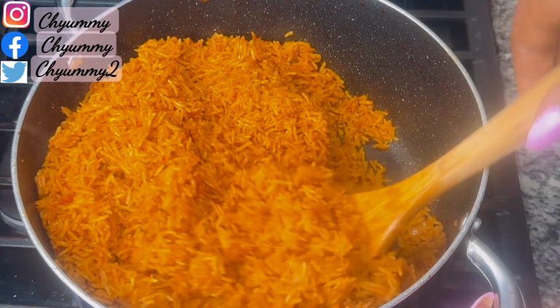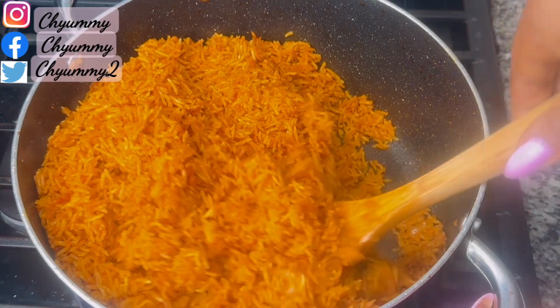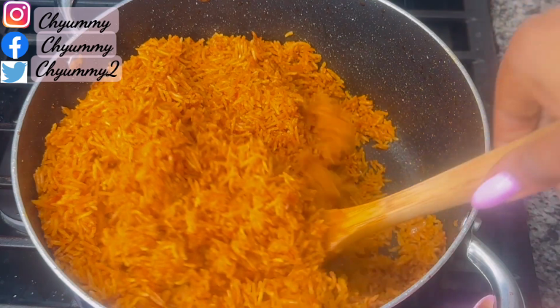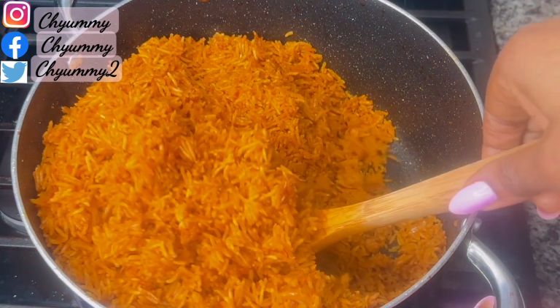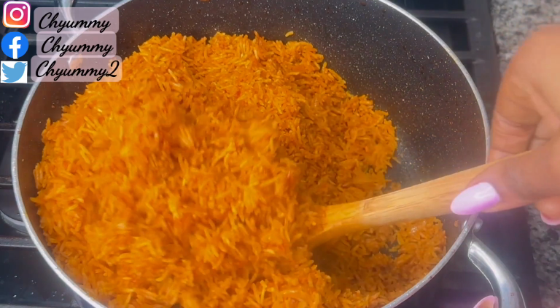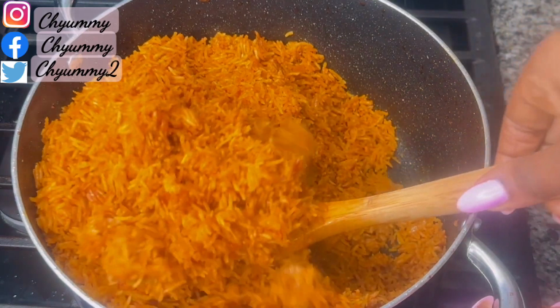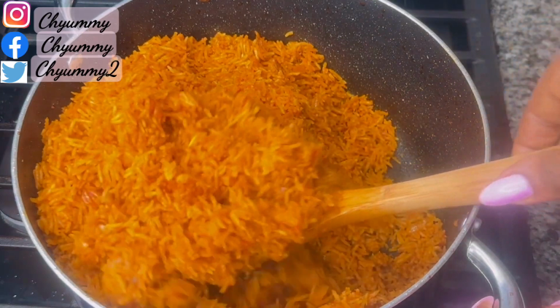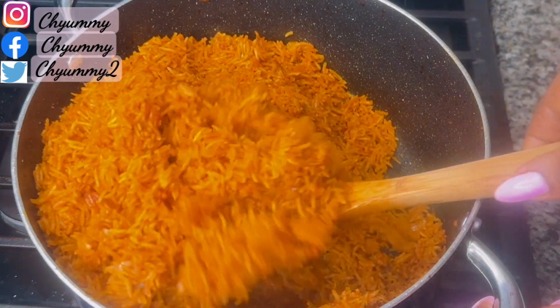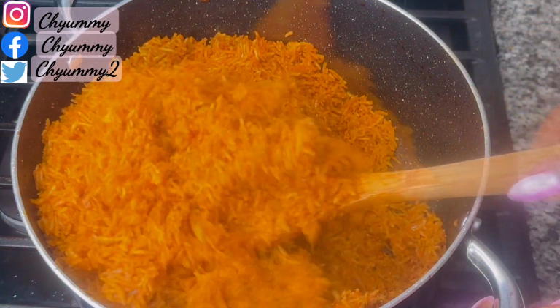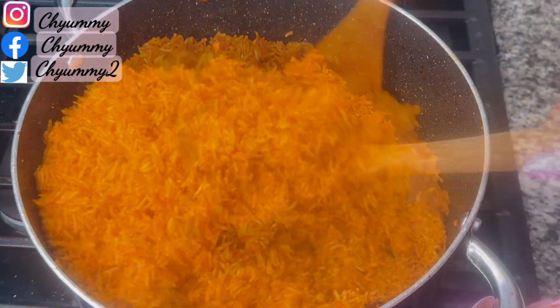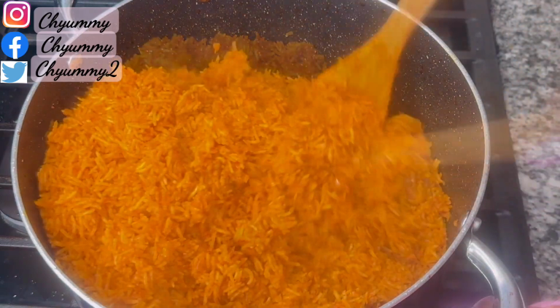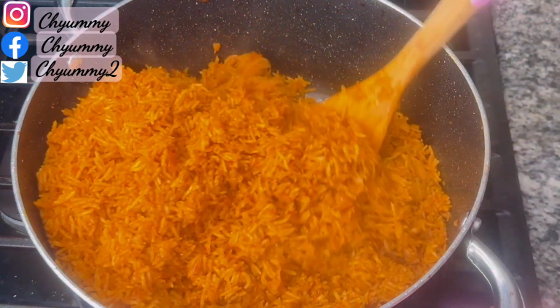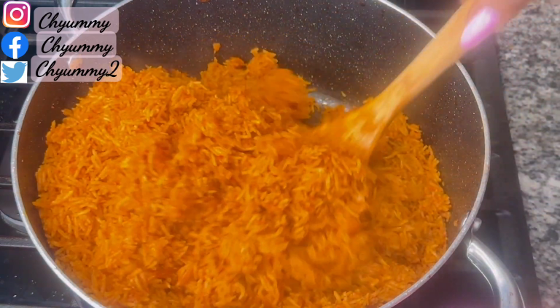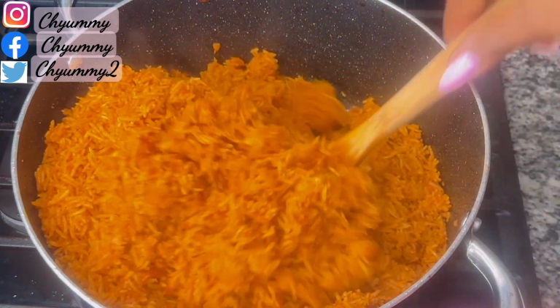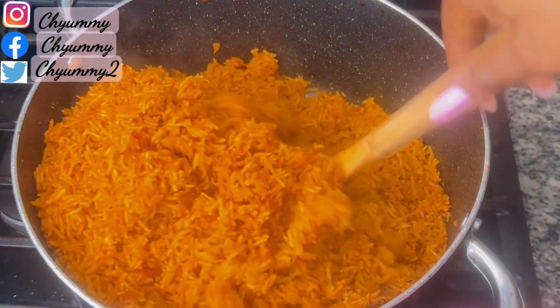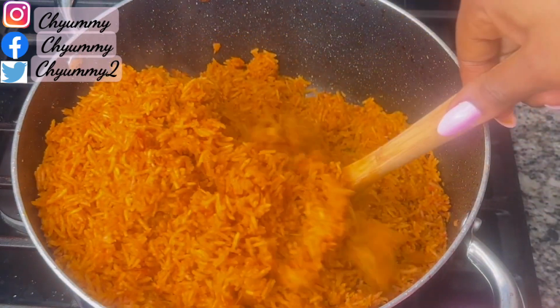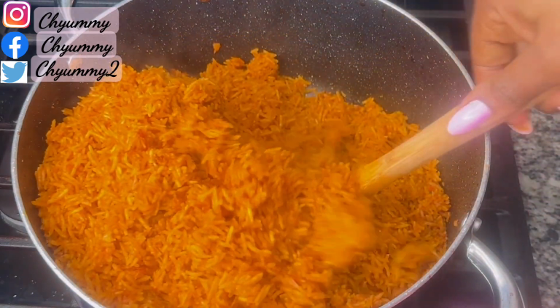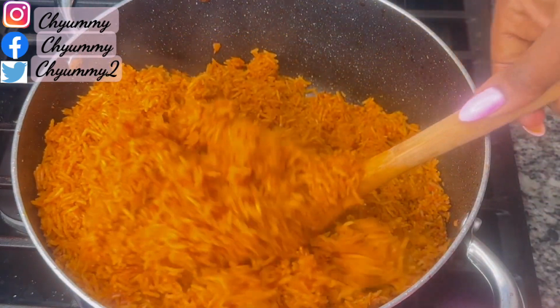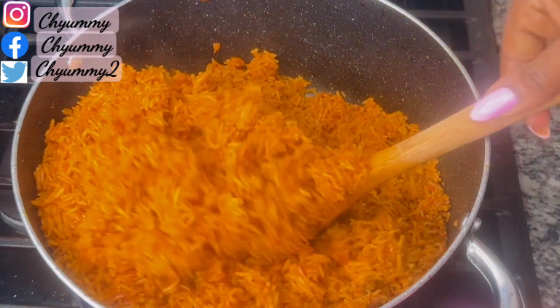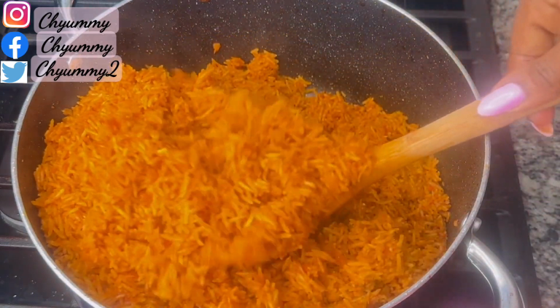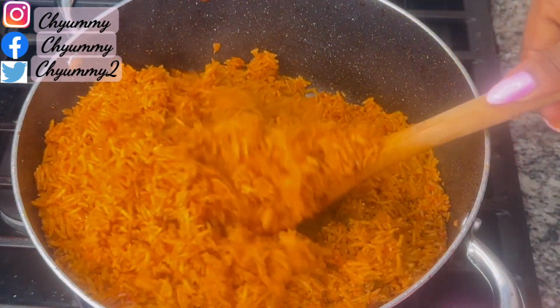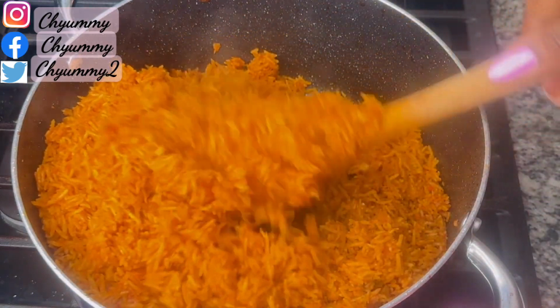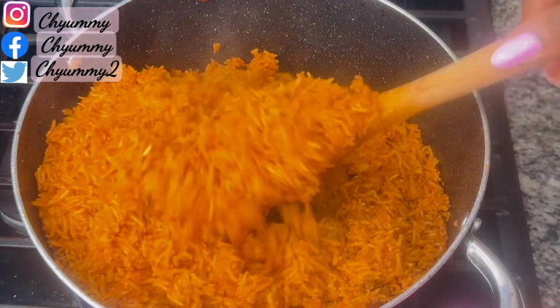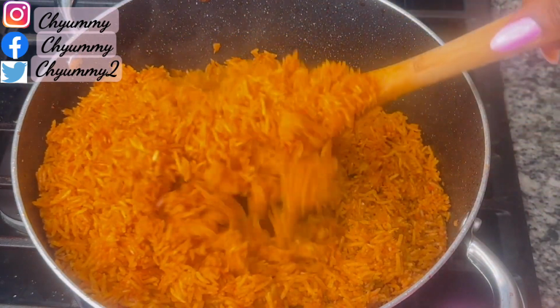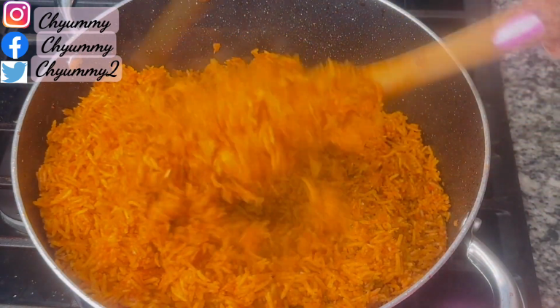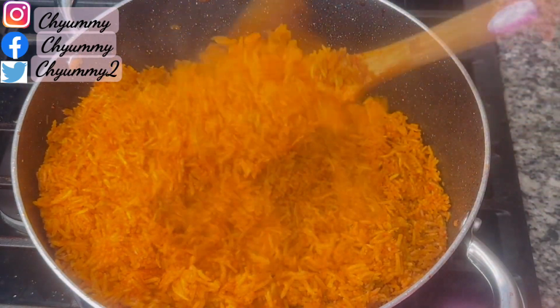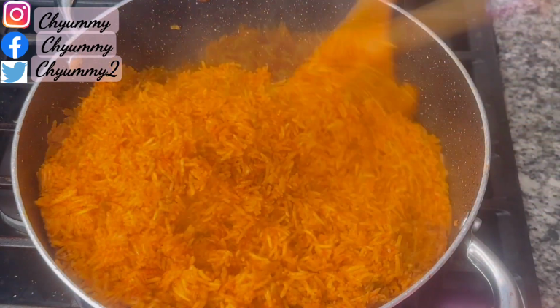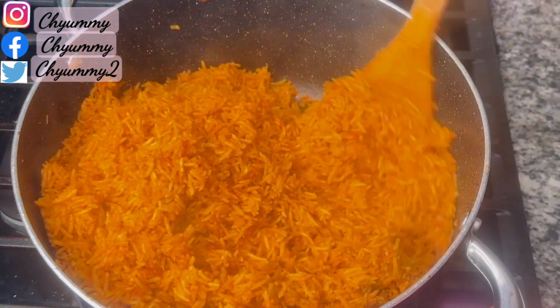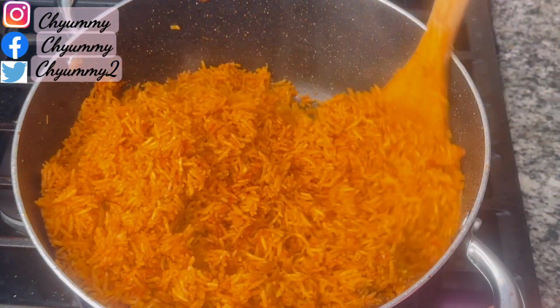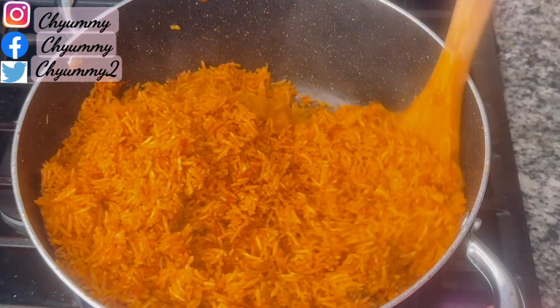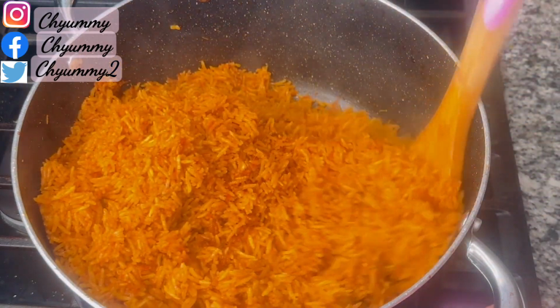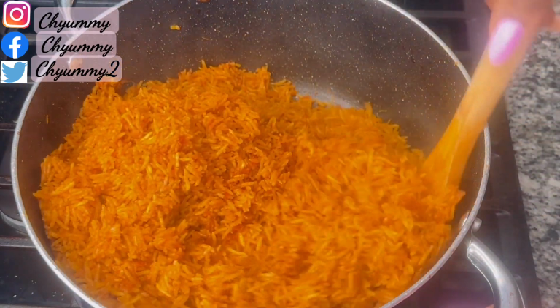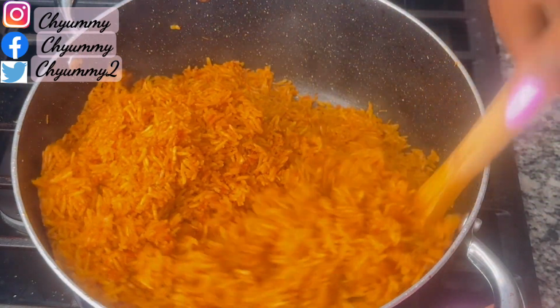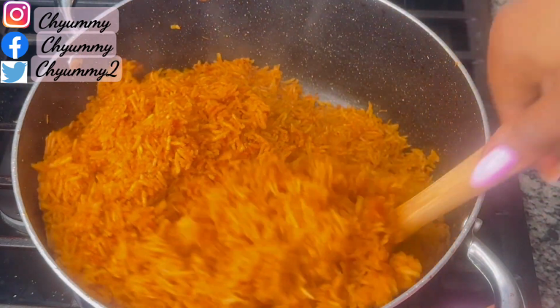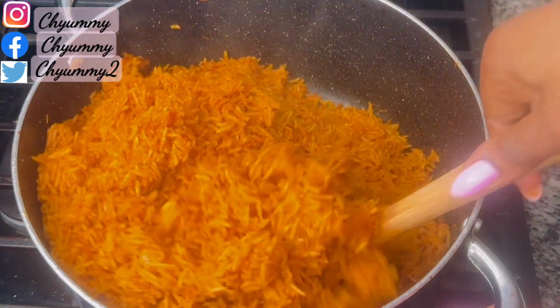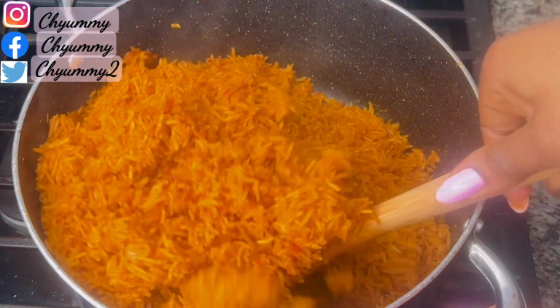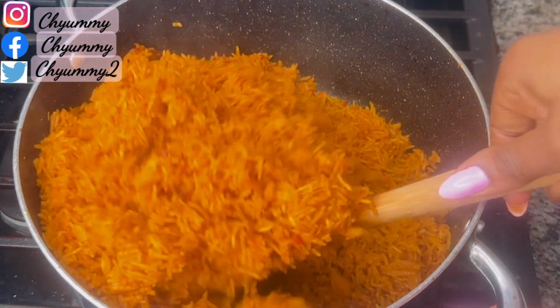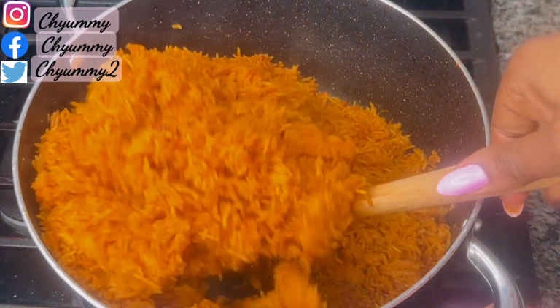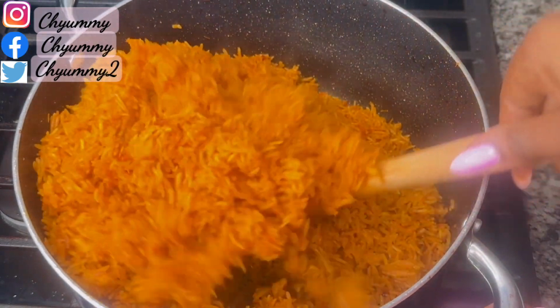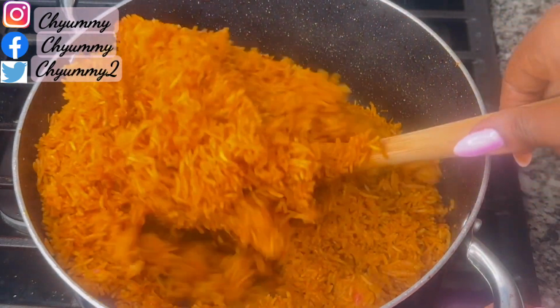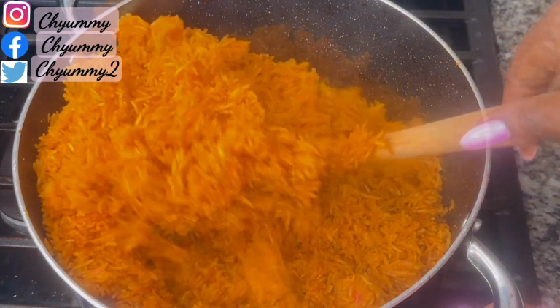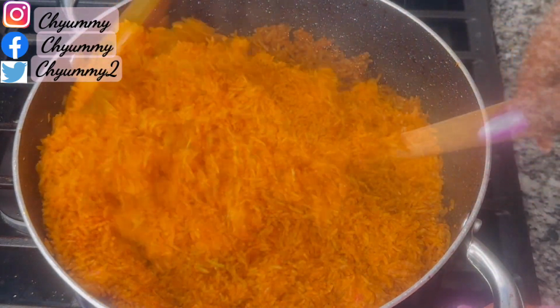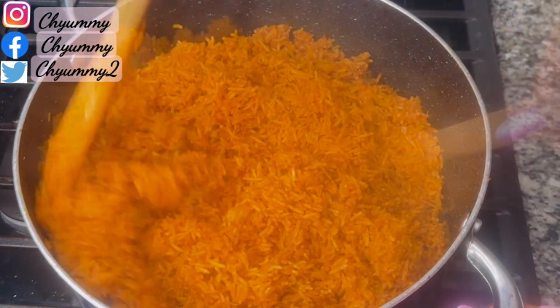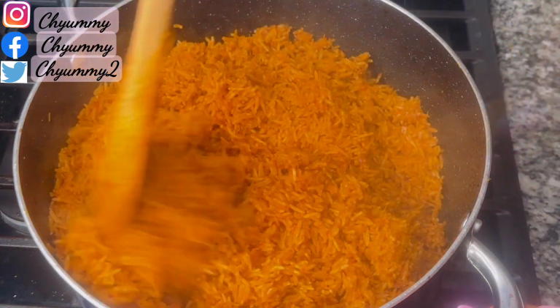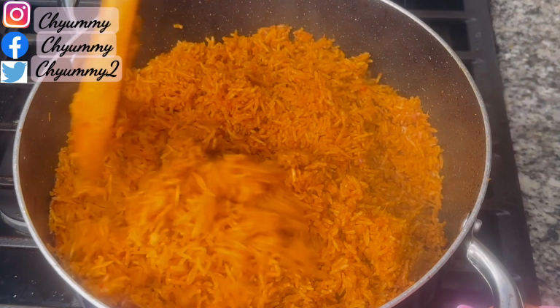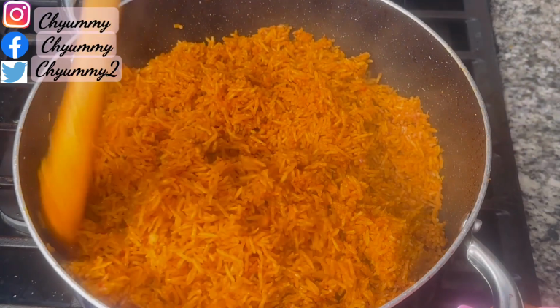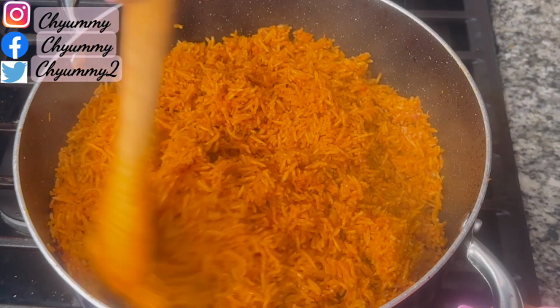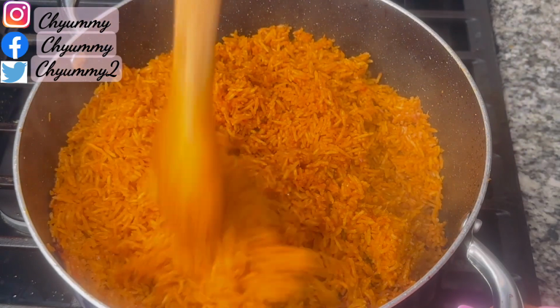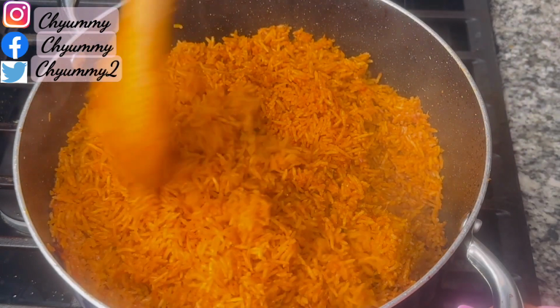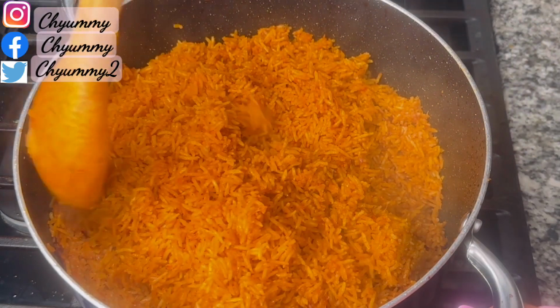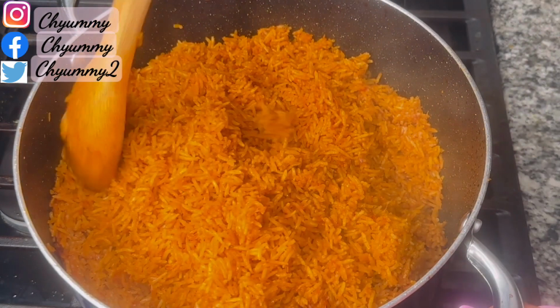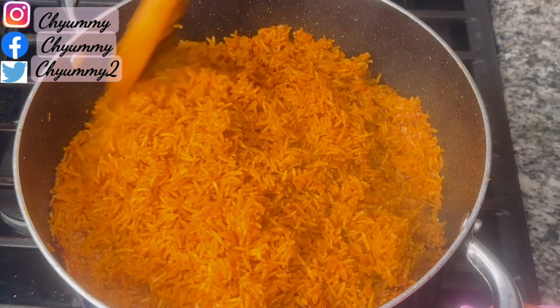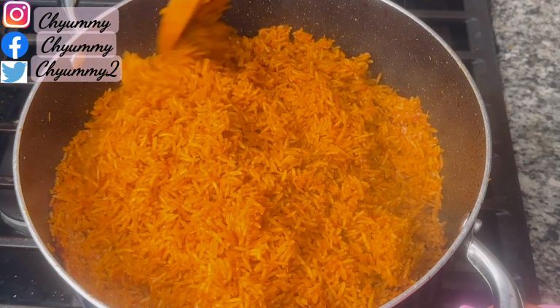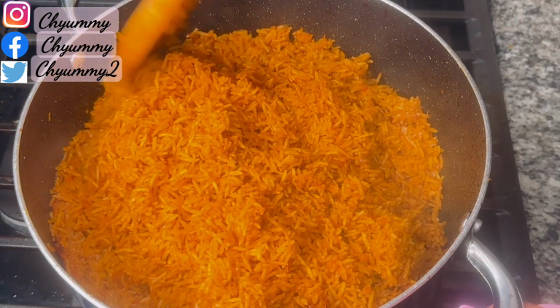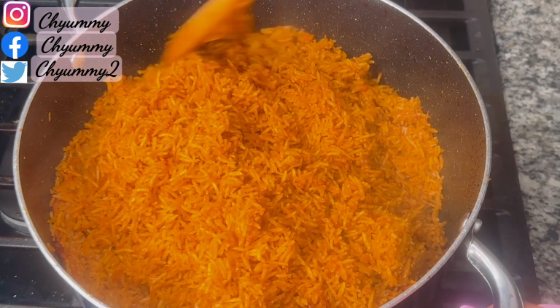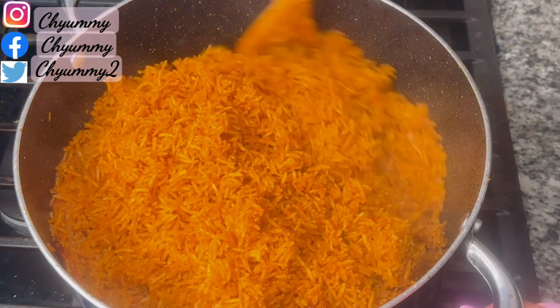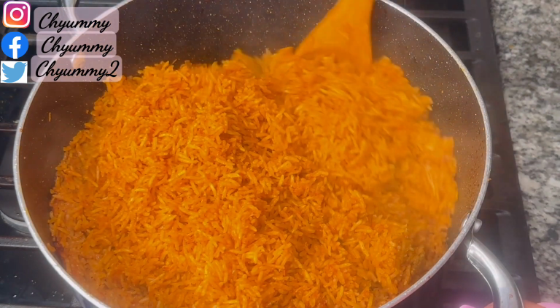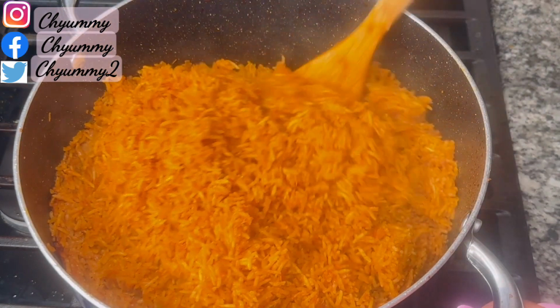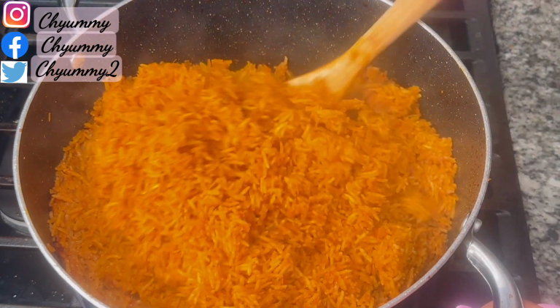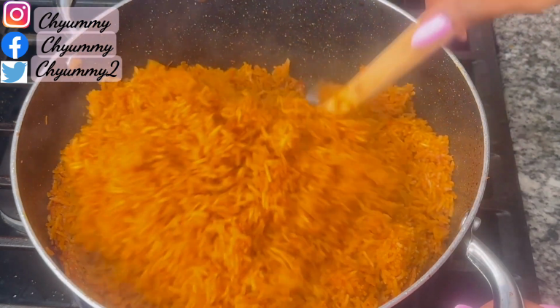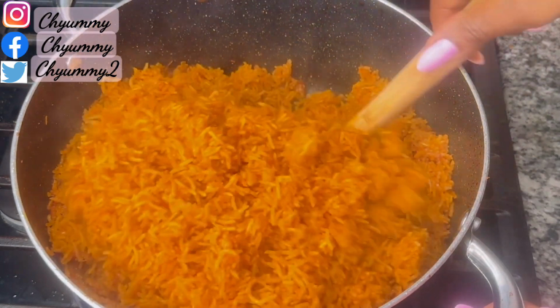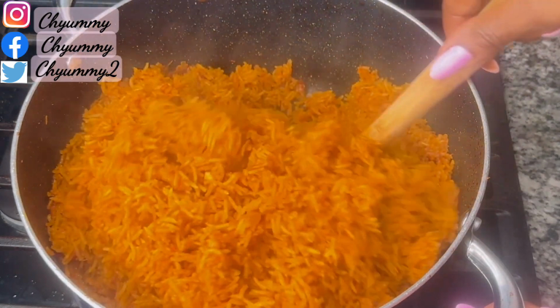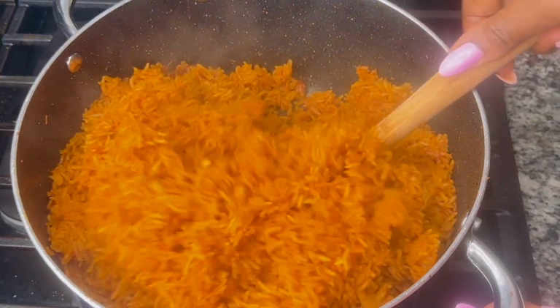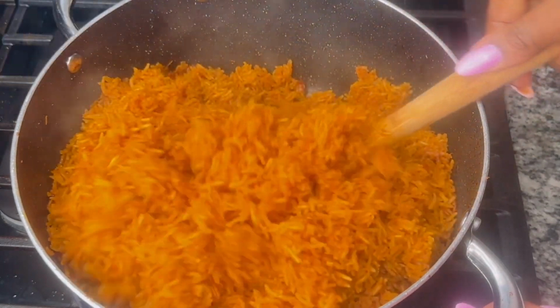Hello my beautiful friends, let me show you how you can easily make a pot of delicious oven-baked jollof fries and say goodbye to burnt pots.